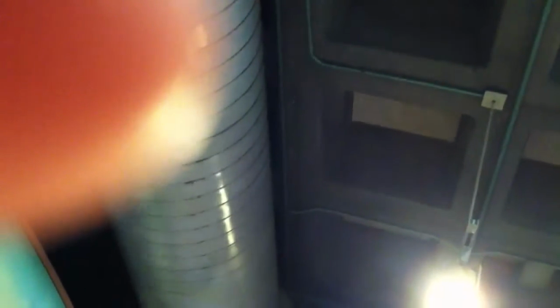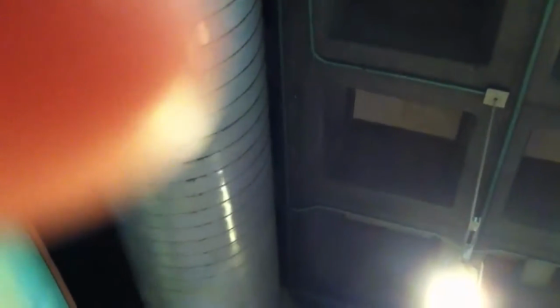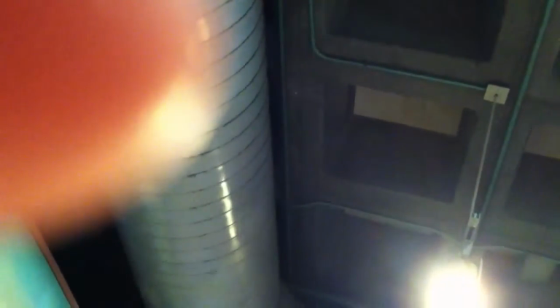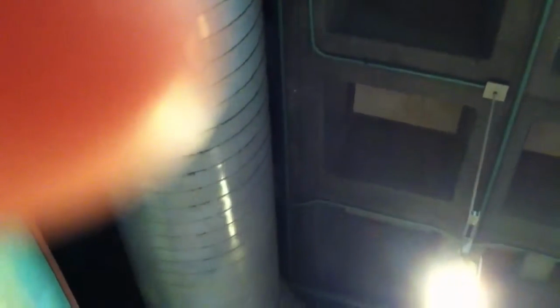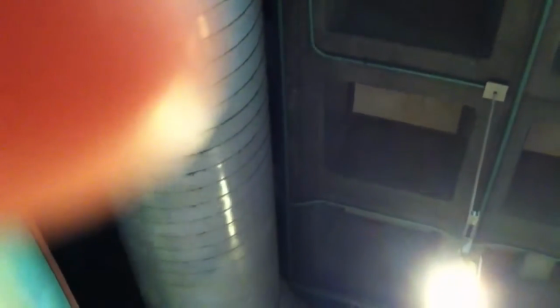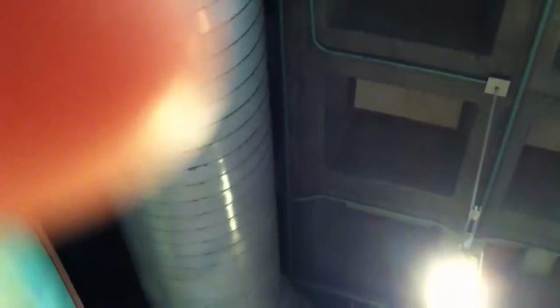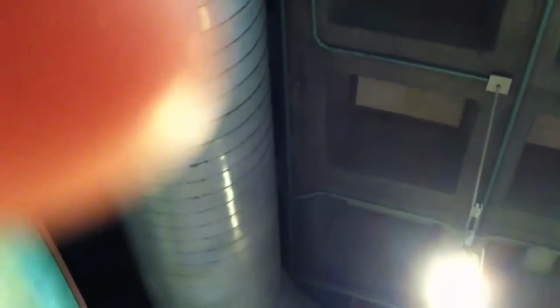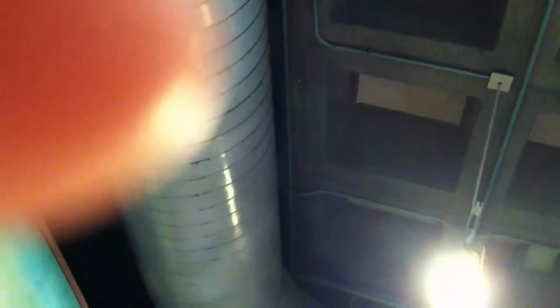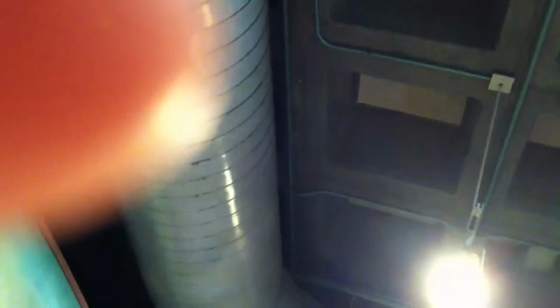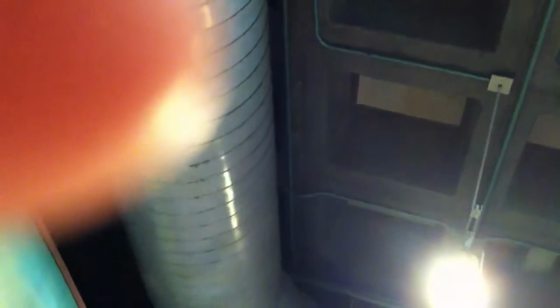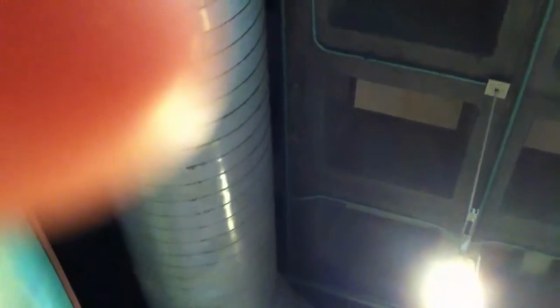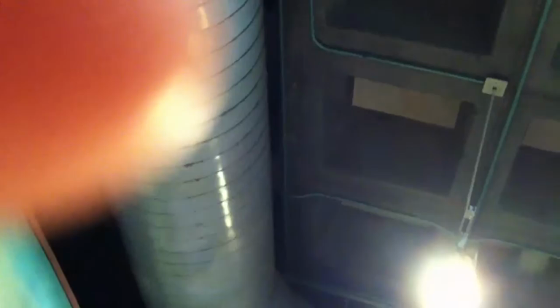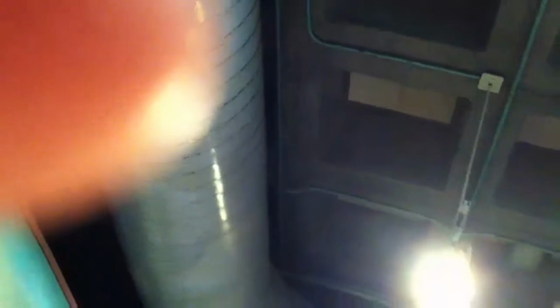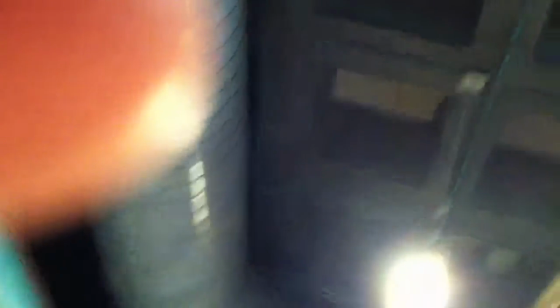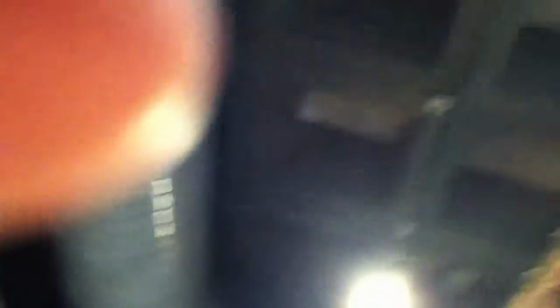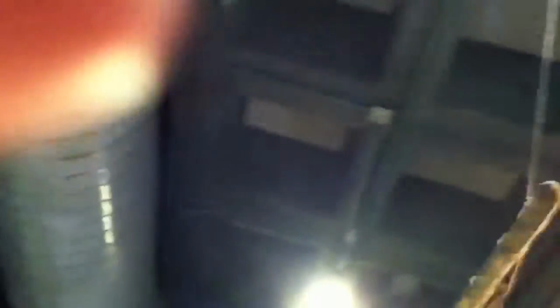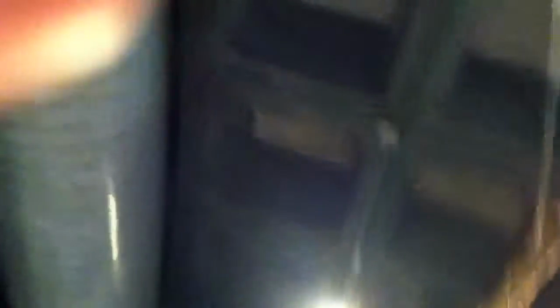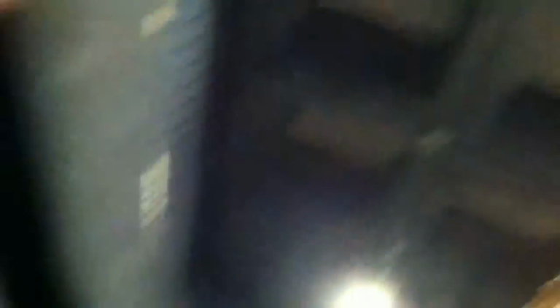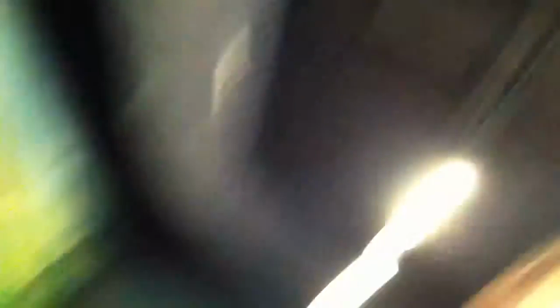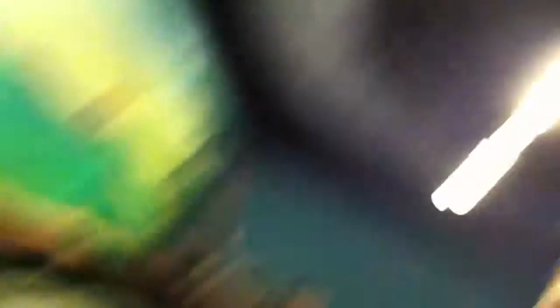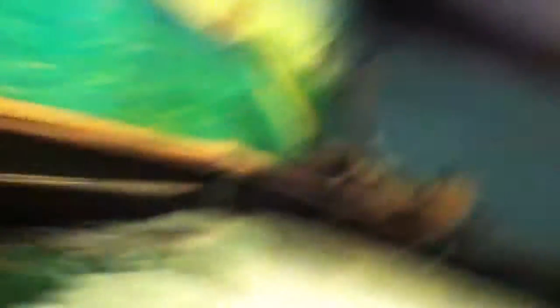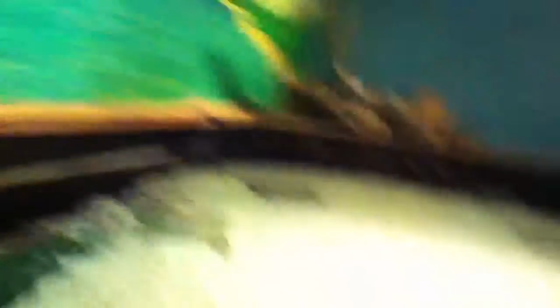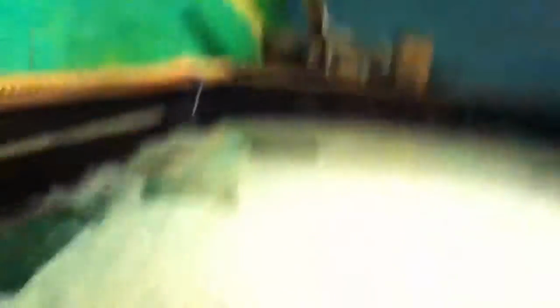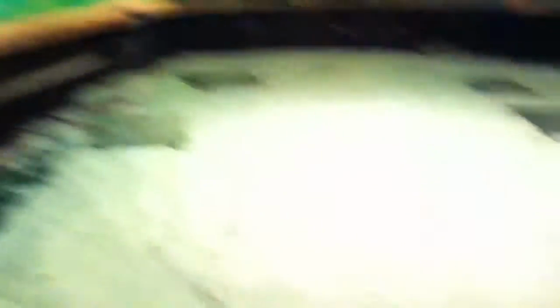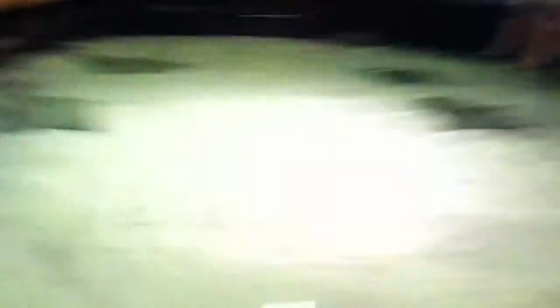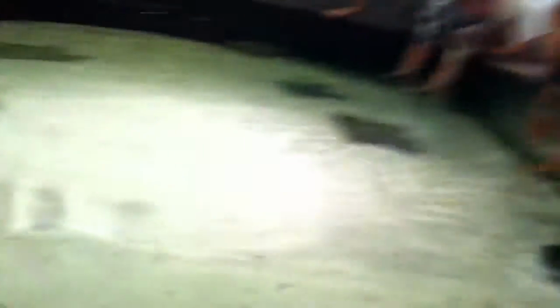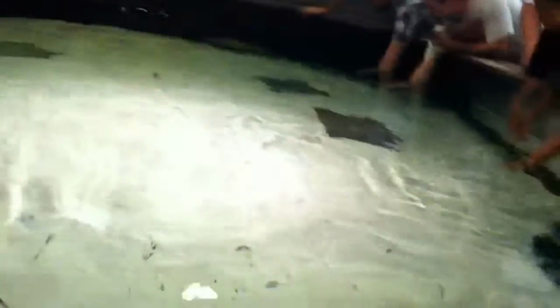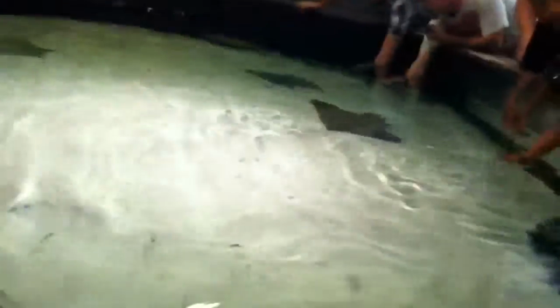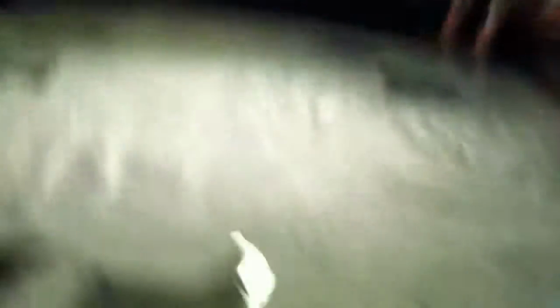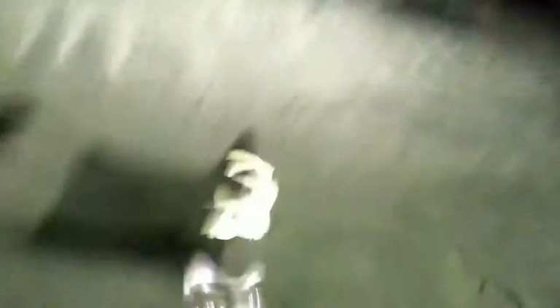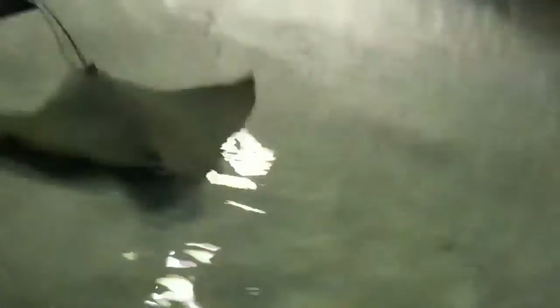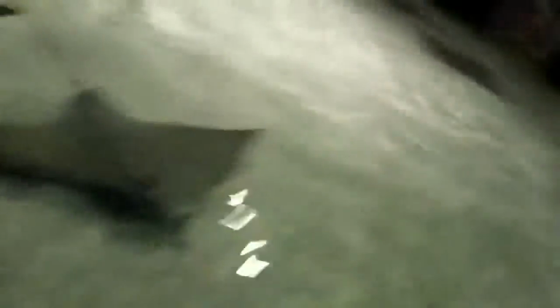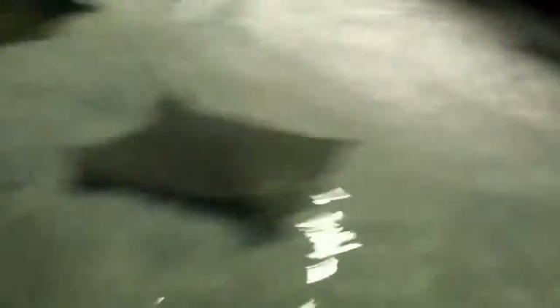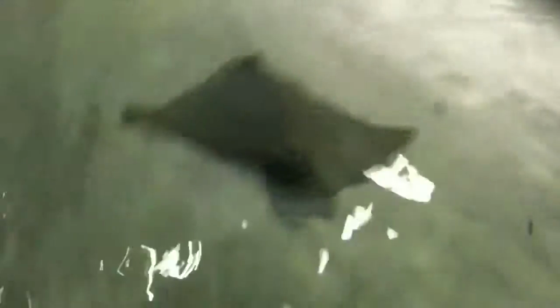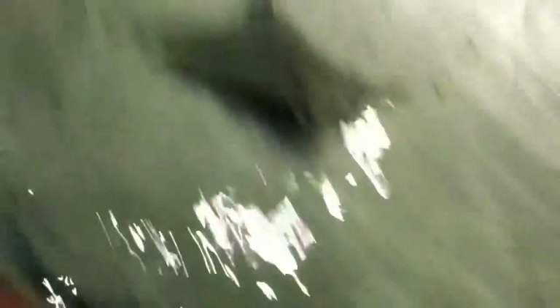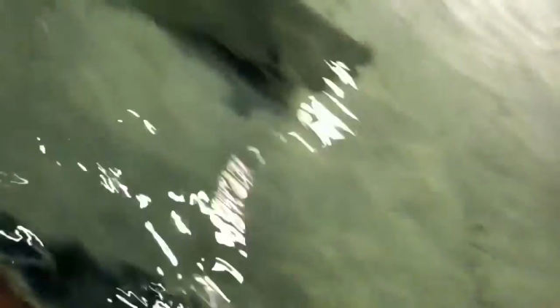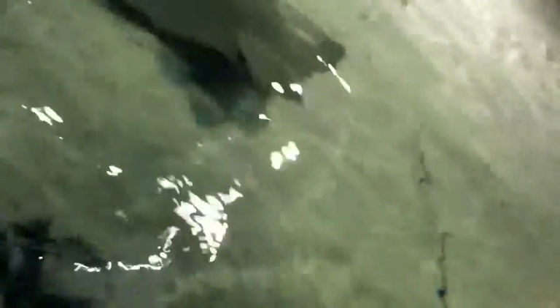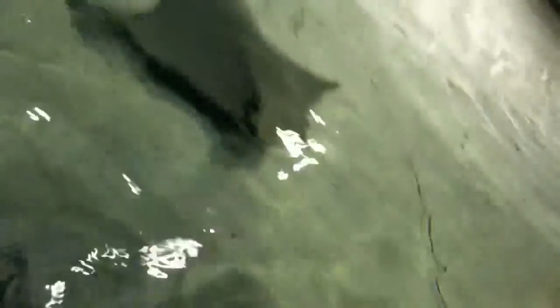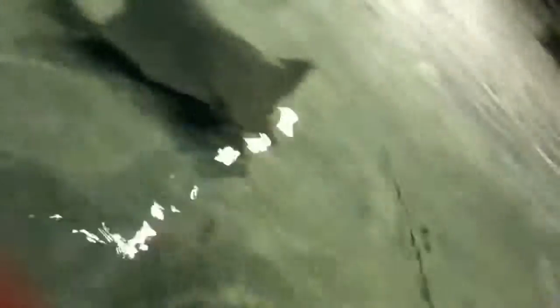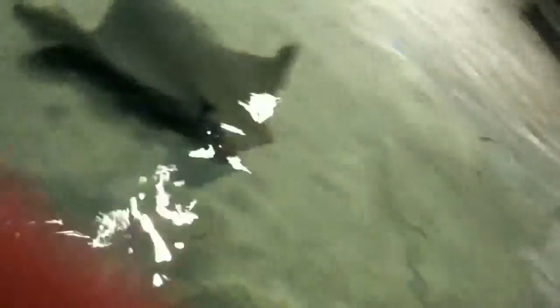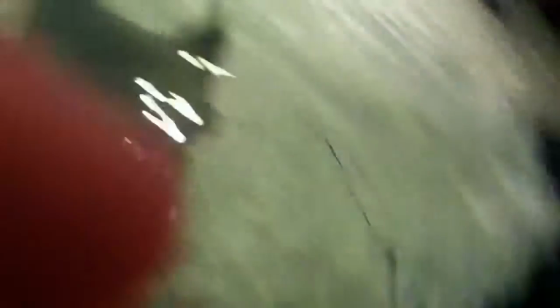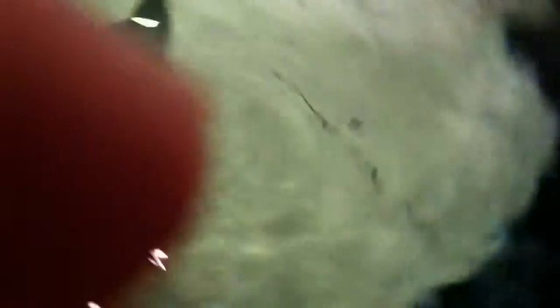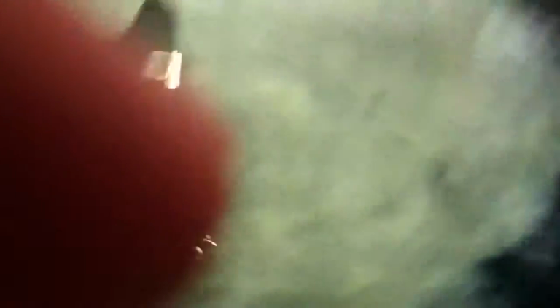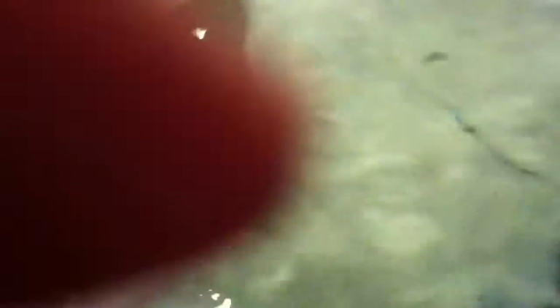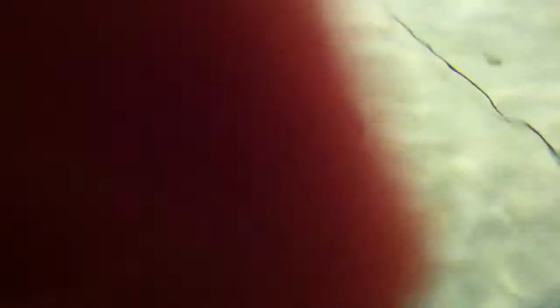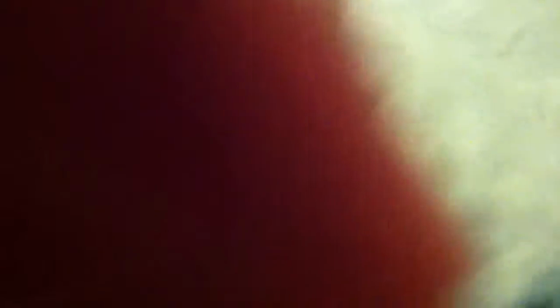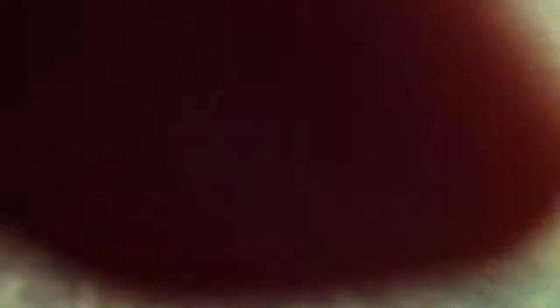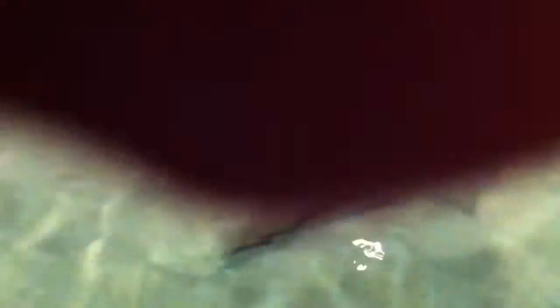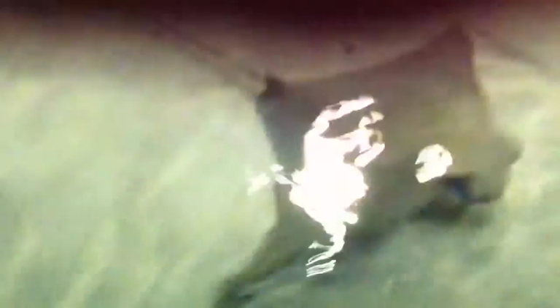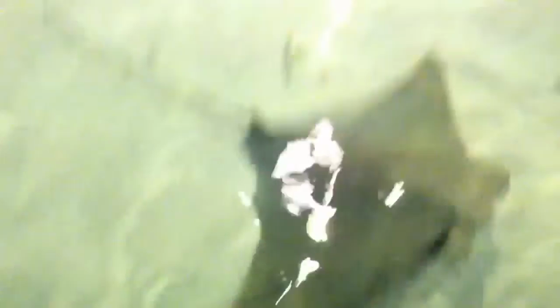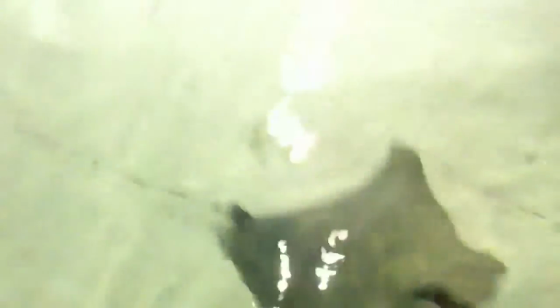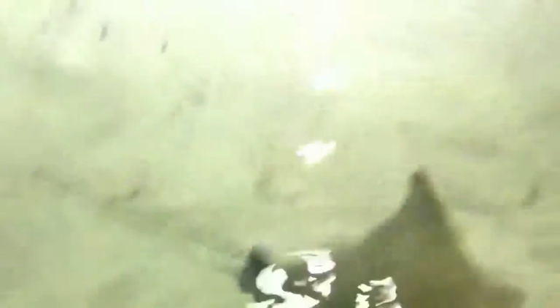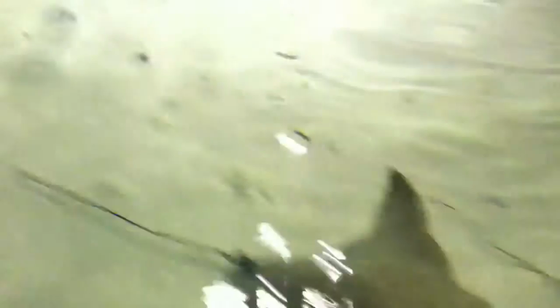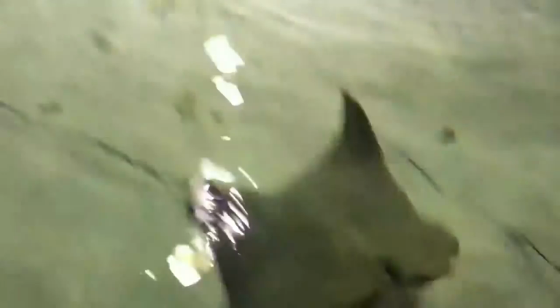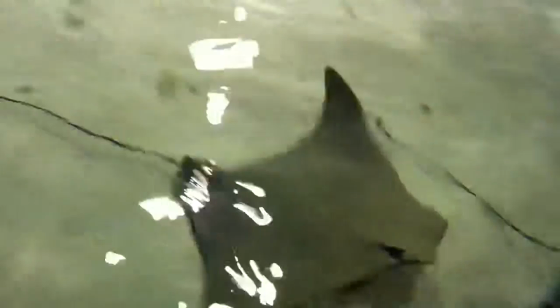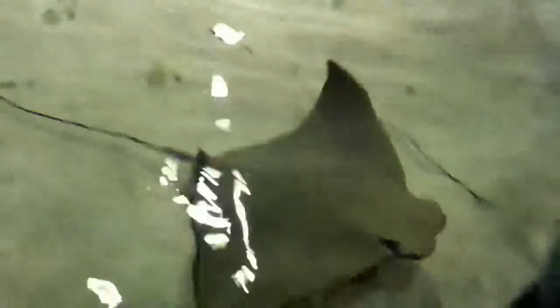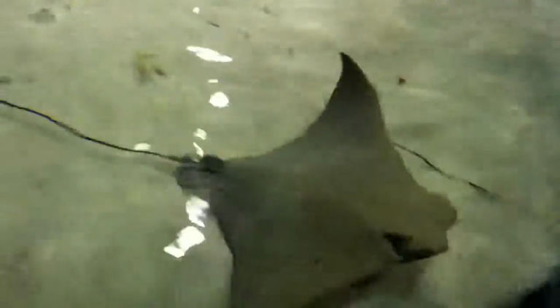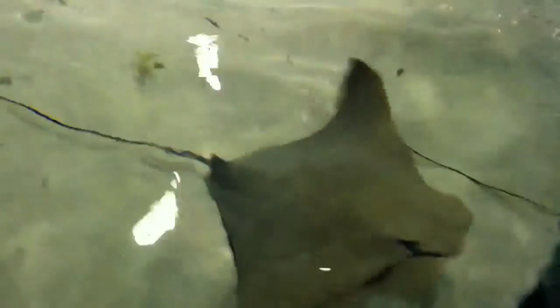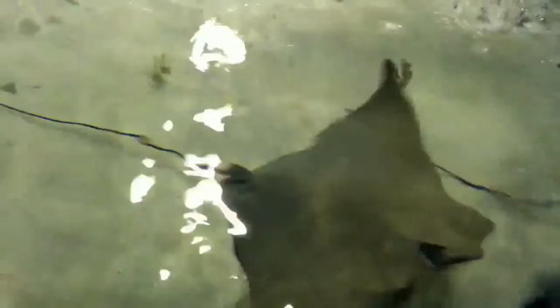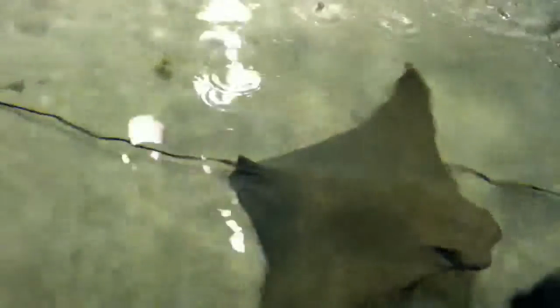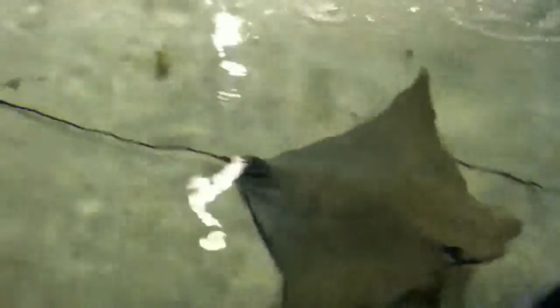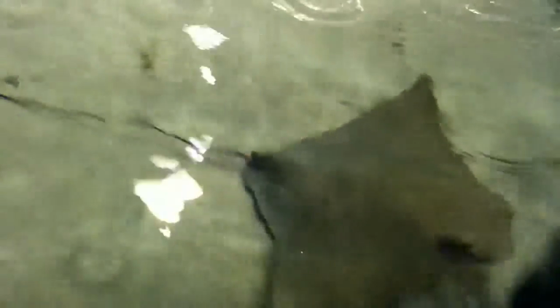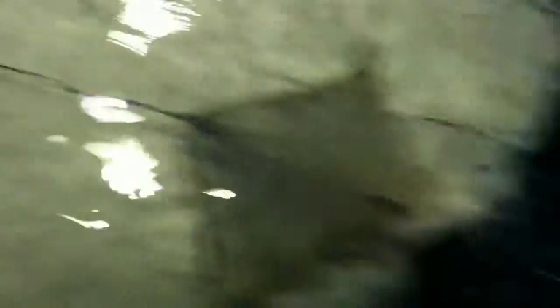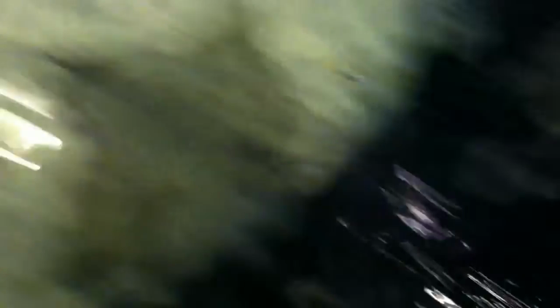Put your hand all the way down as far as you can reach. Put your hands in the water. As they swim by, go ahead and reach and touch them.